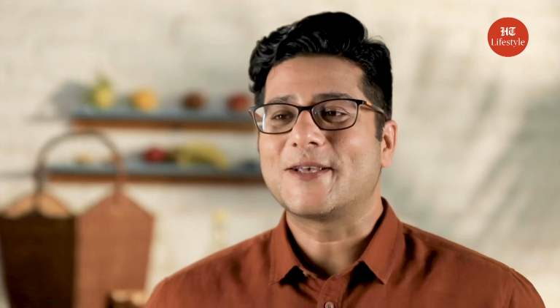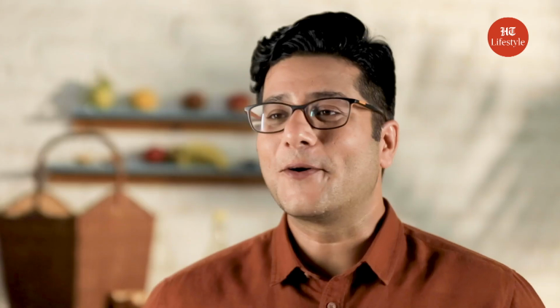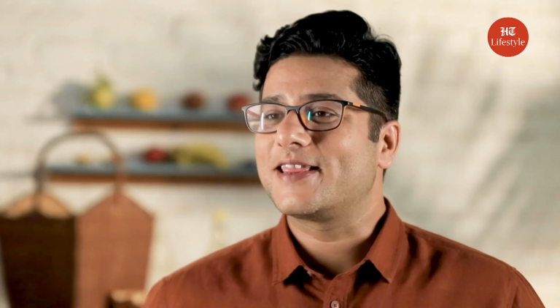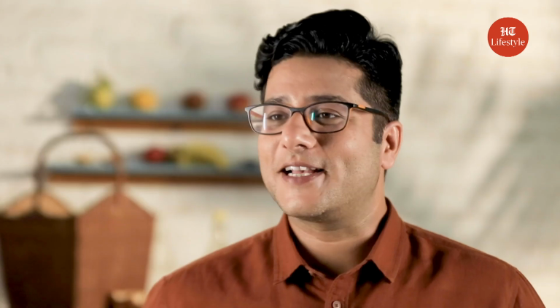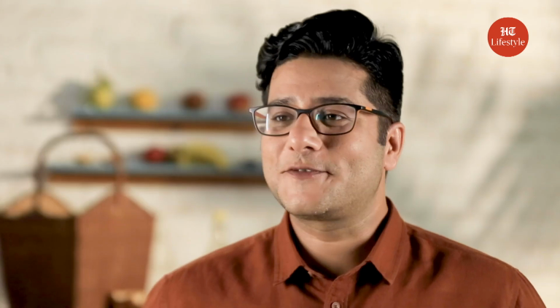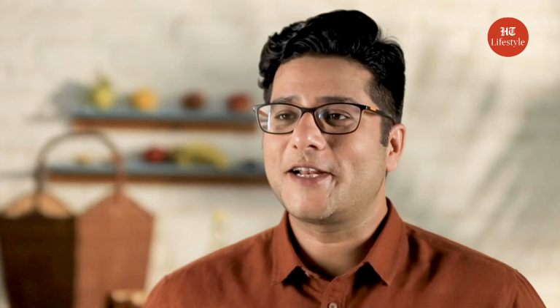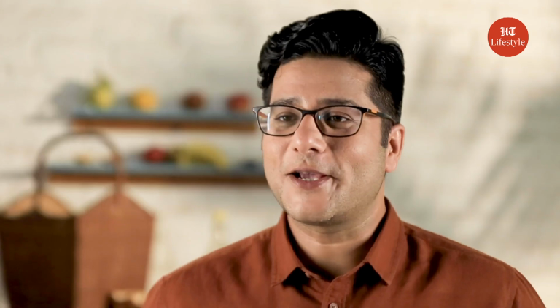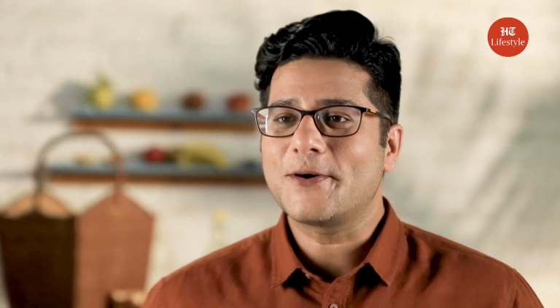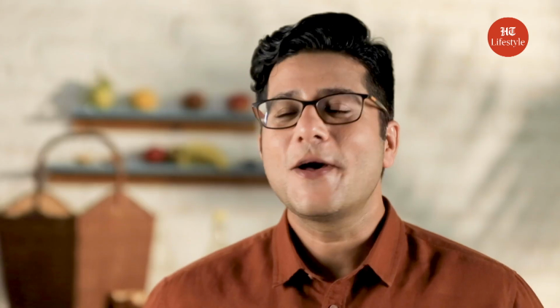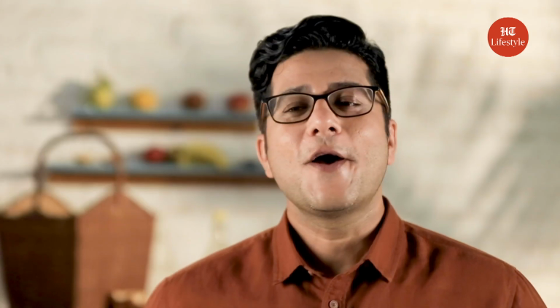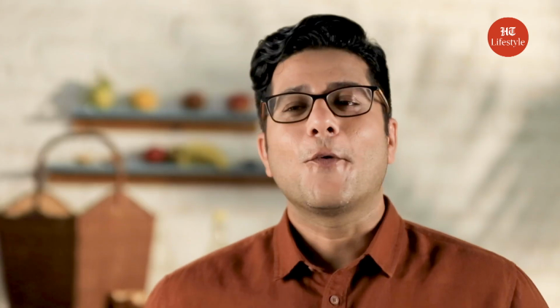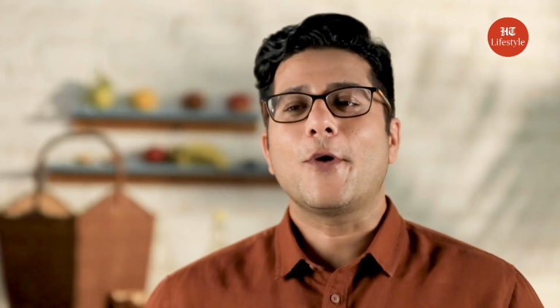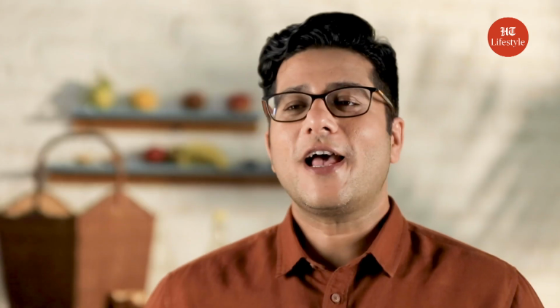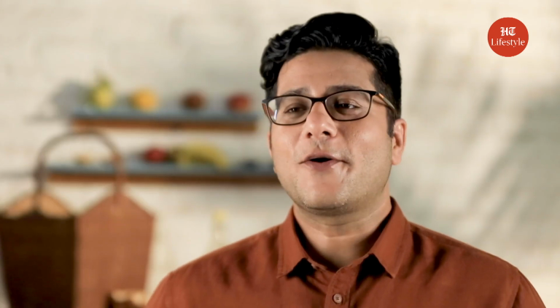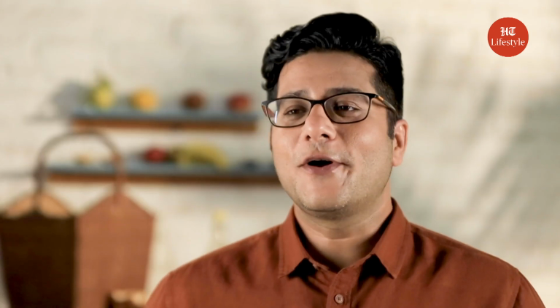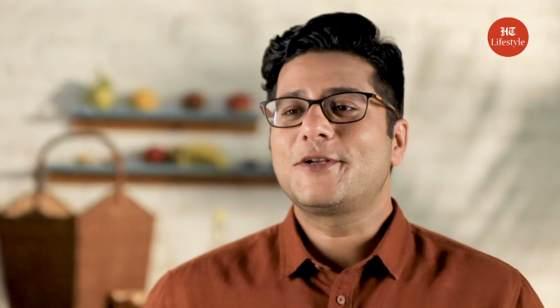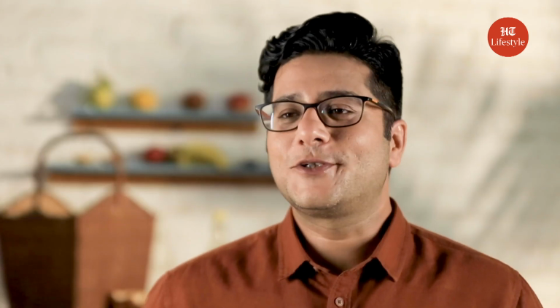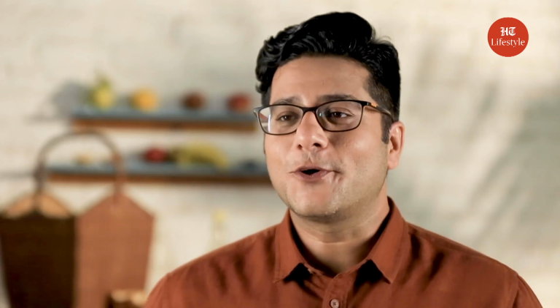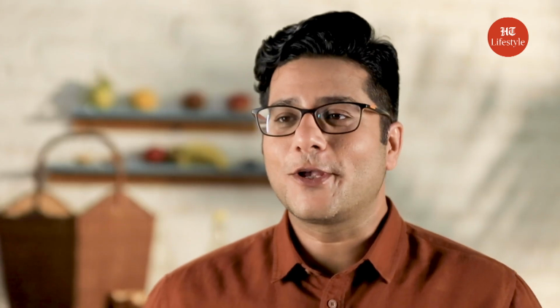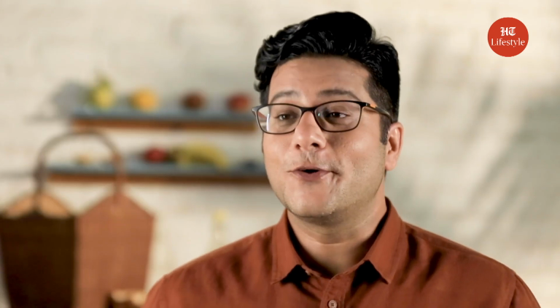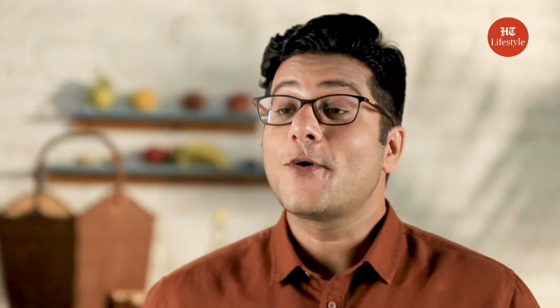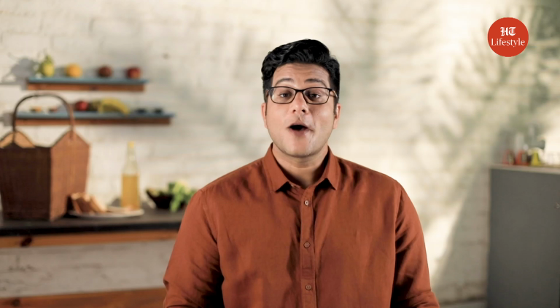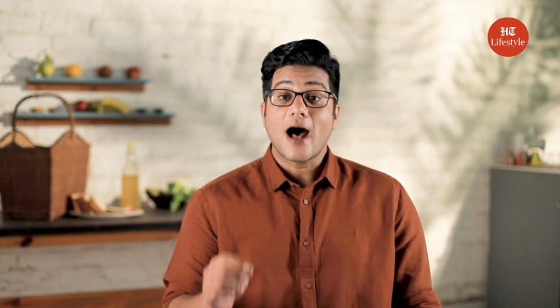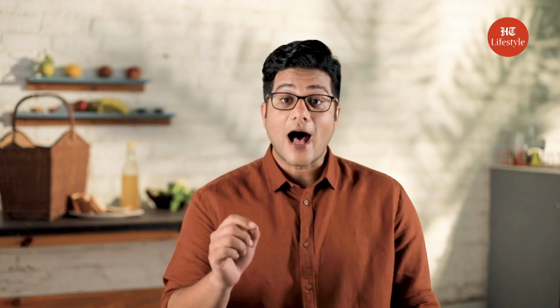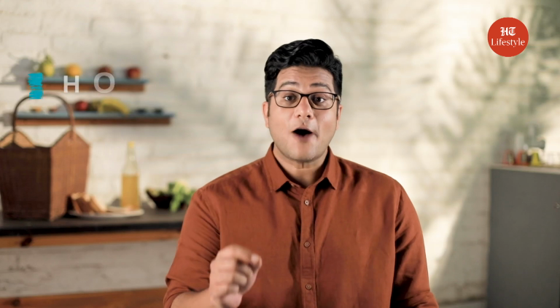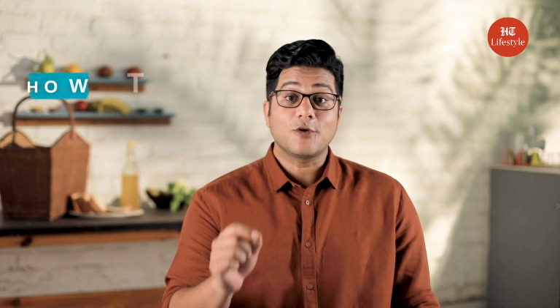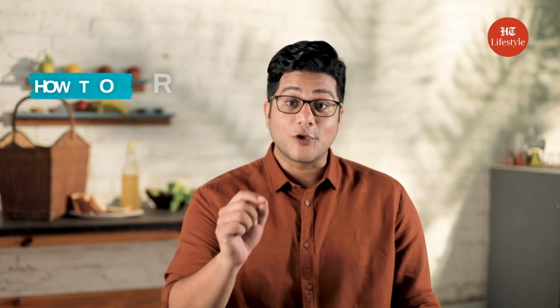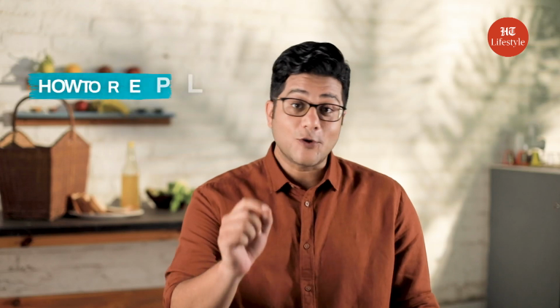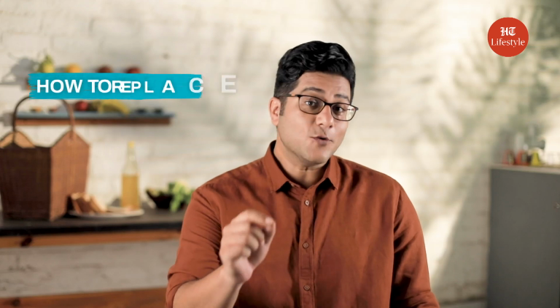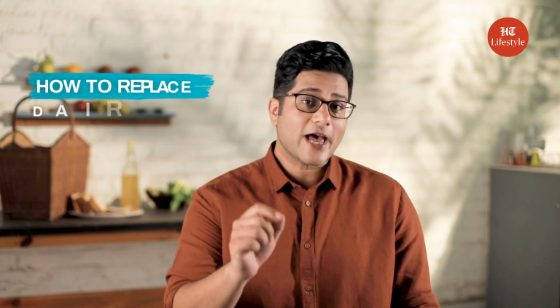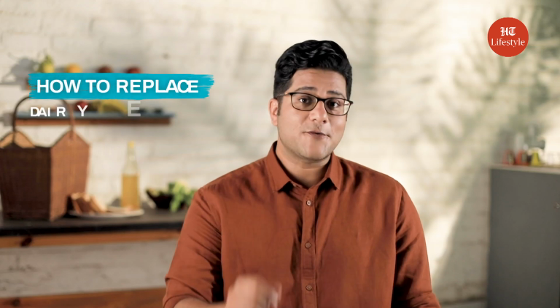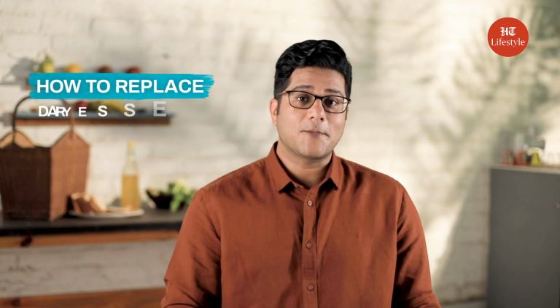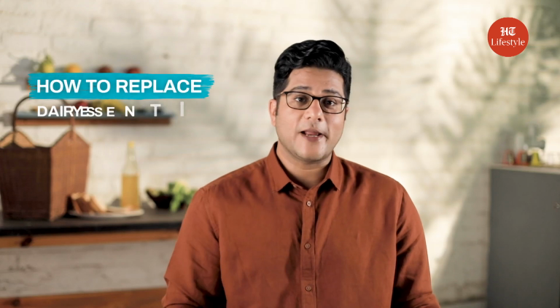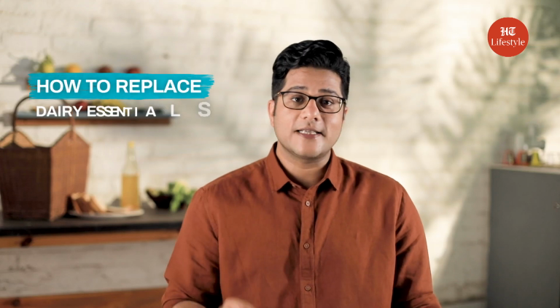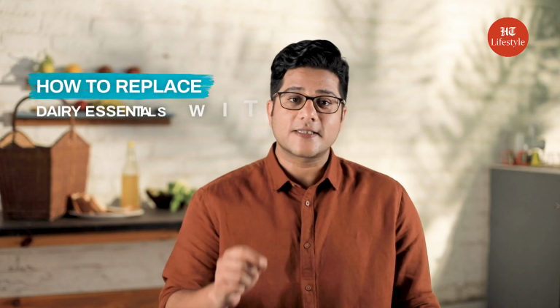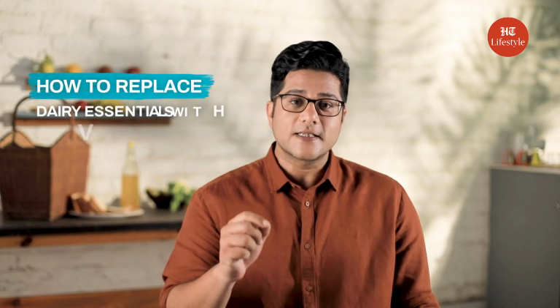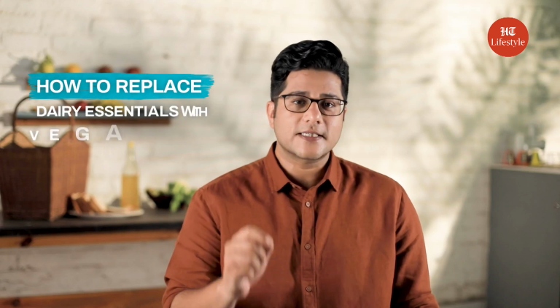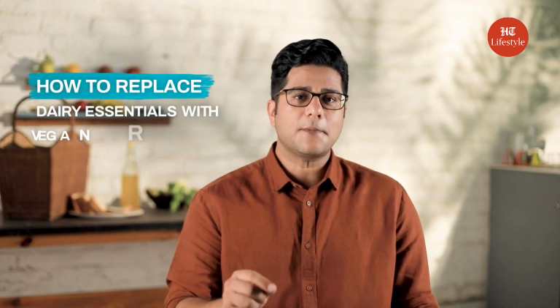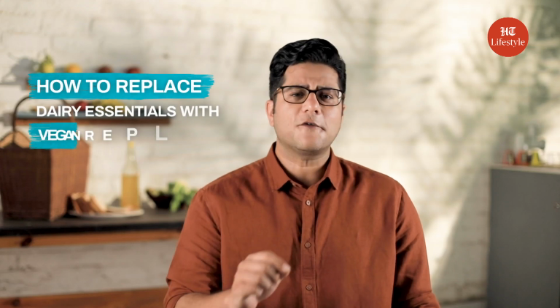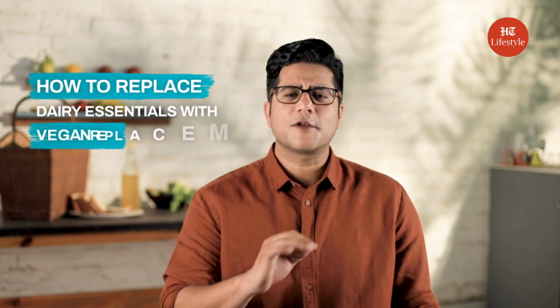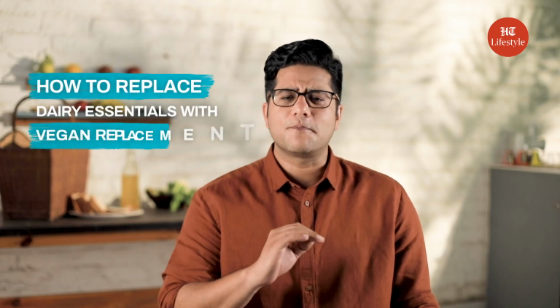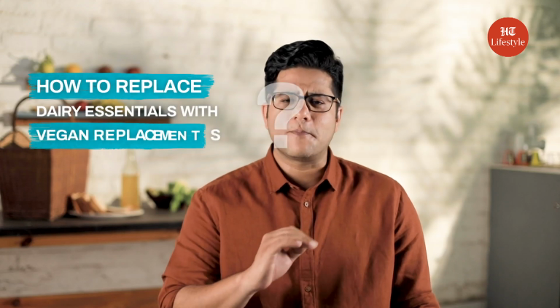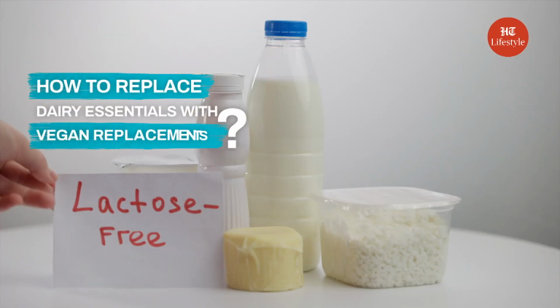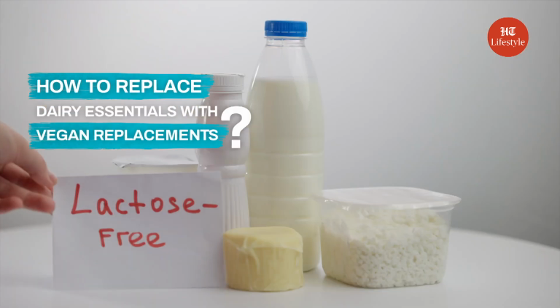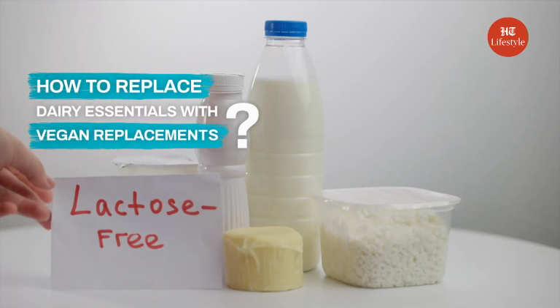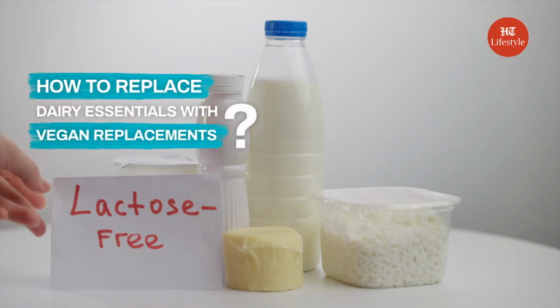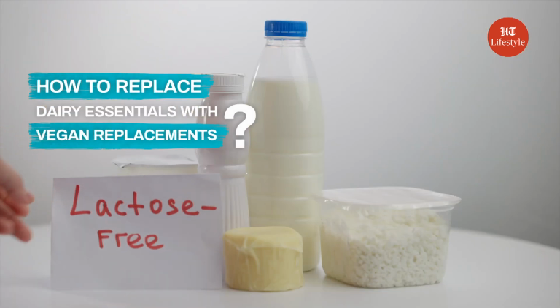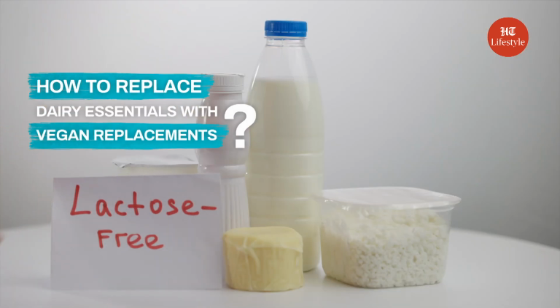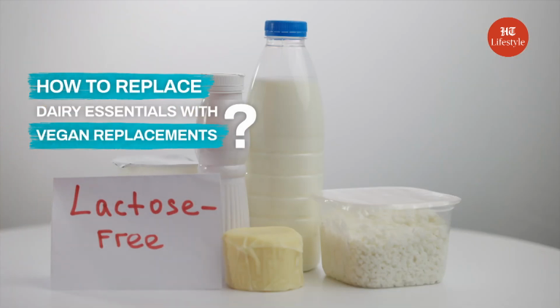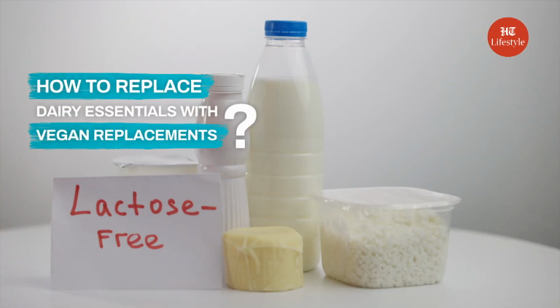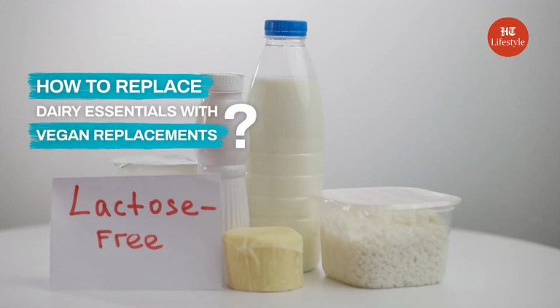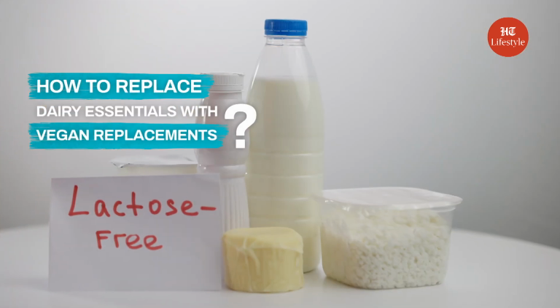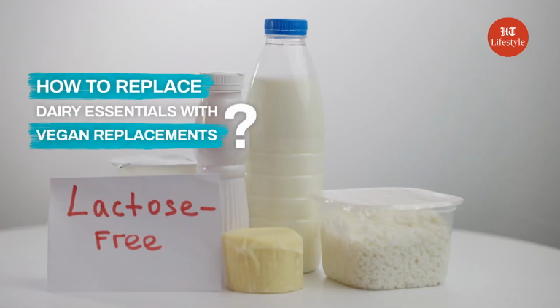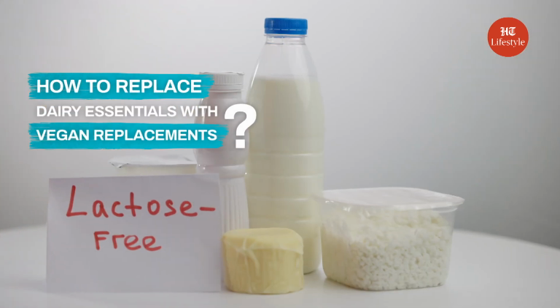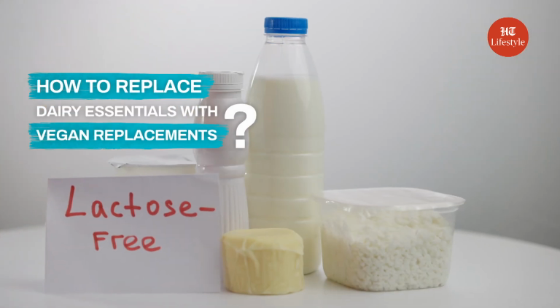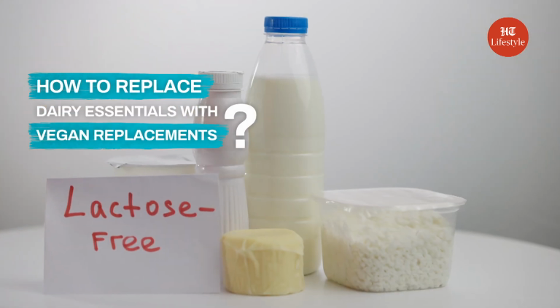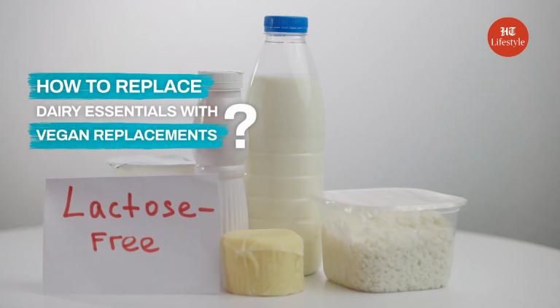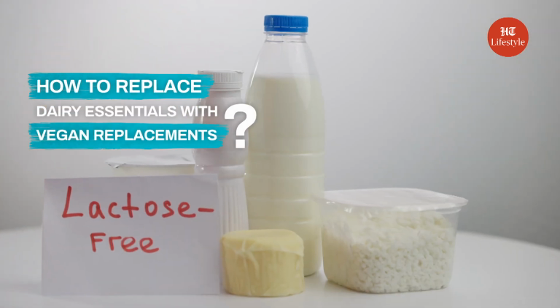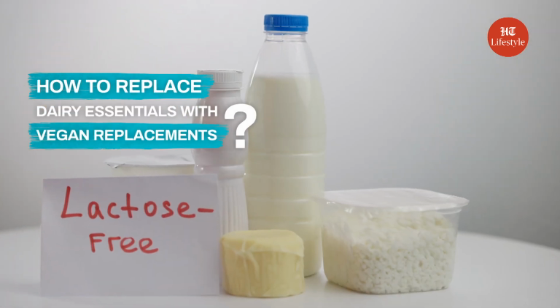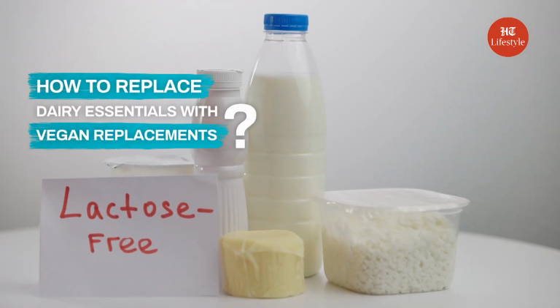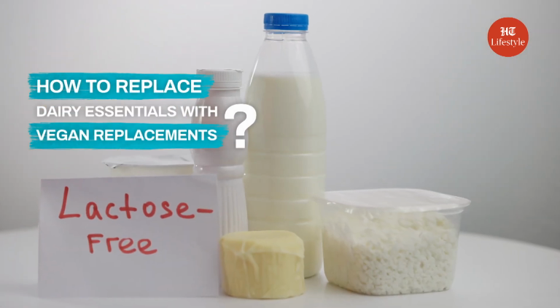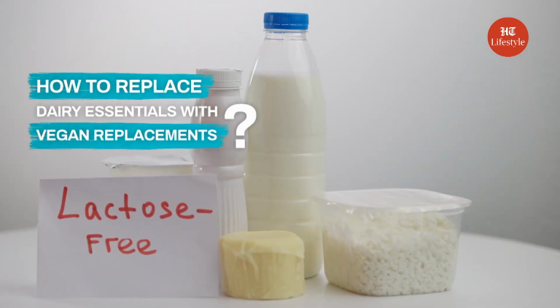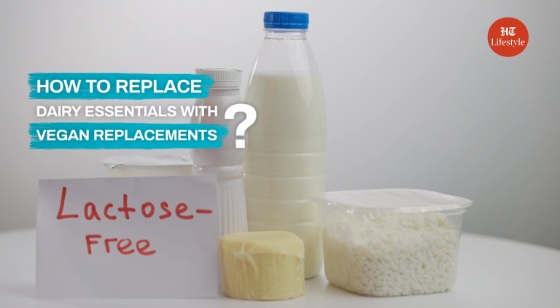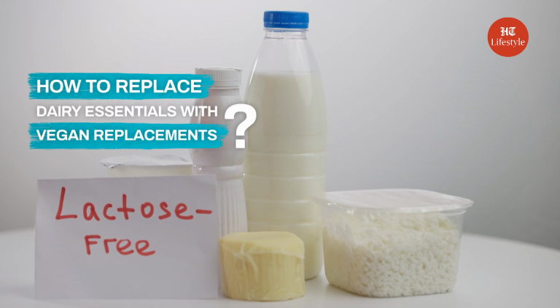So in this video, we are going to show you how you can replace some of the biggest dairy essentials with vegan replacements.